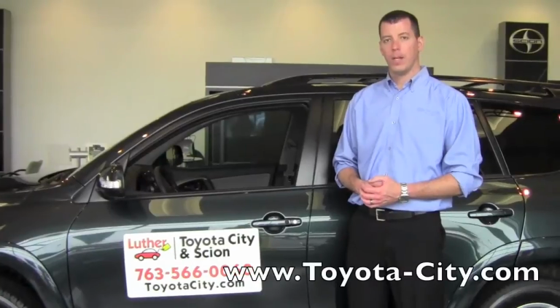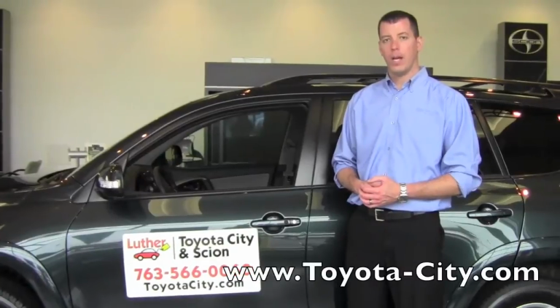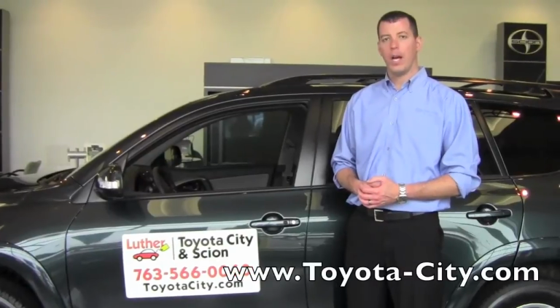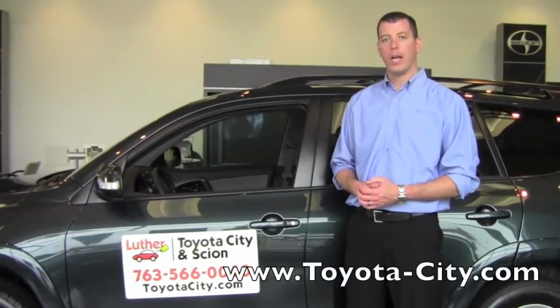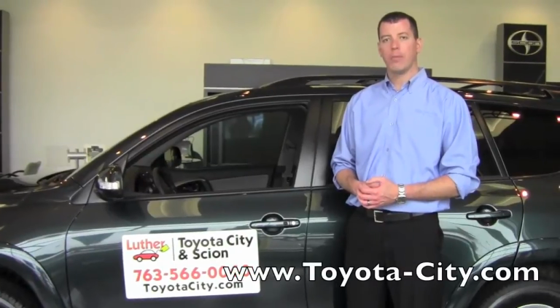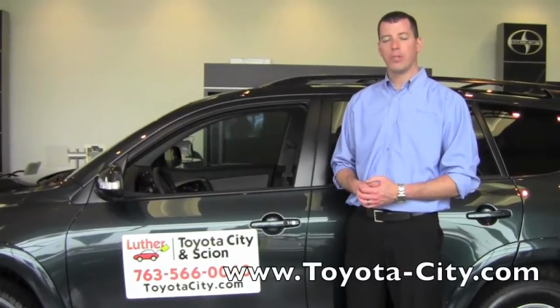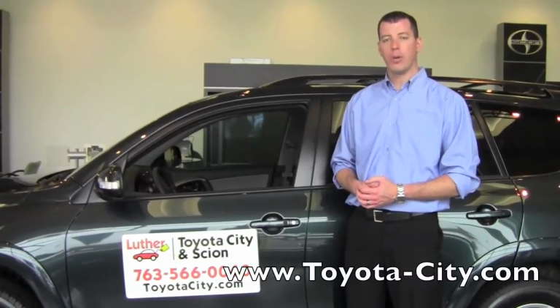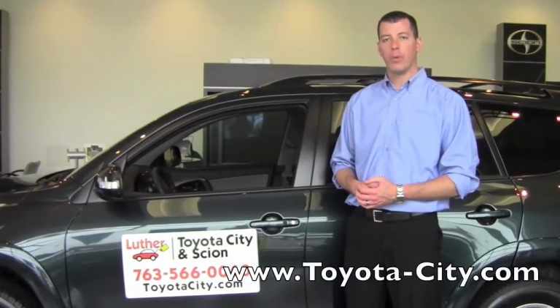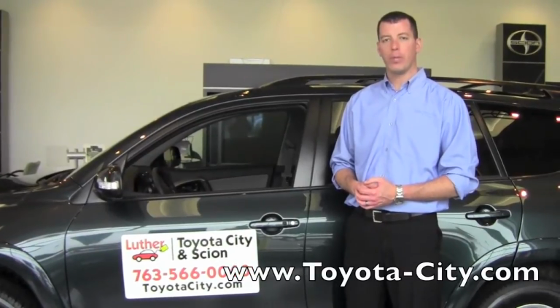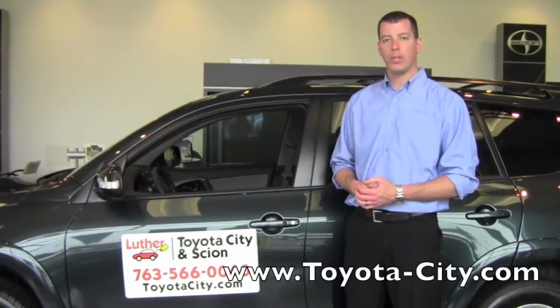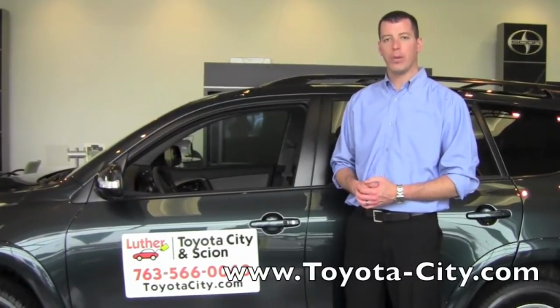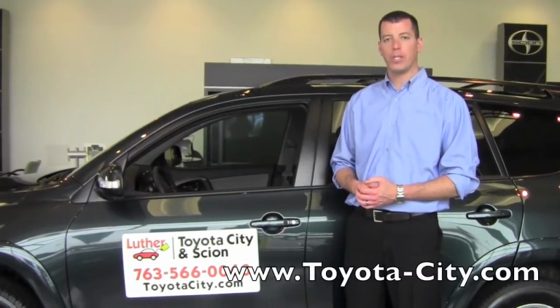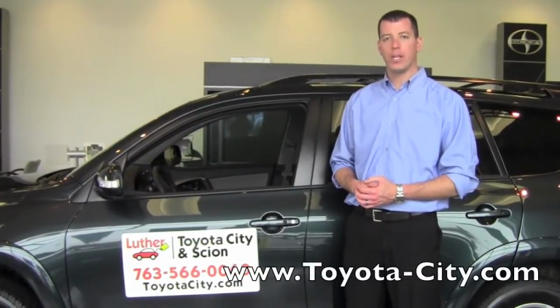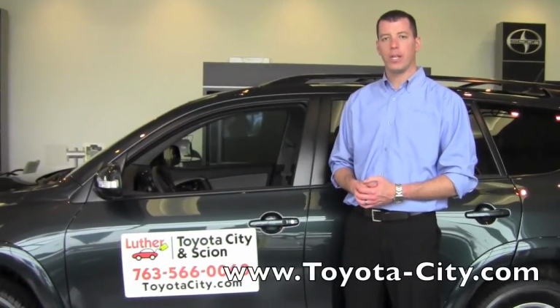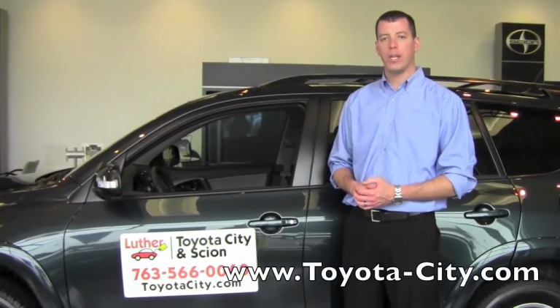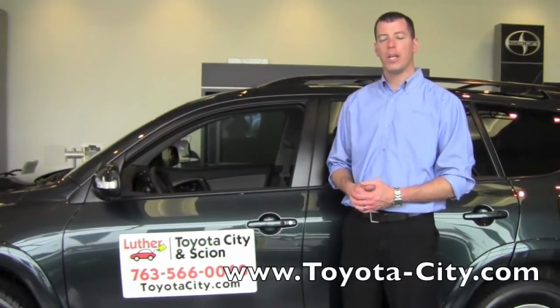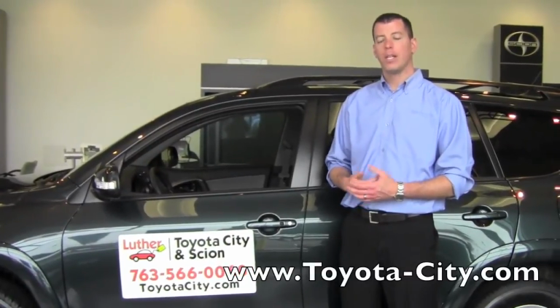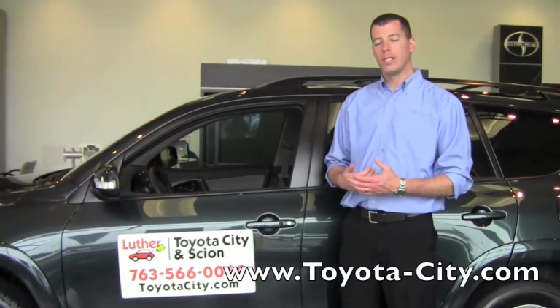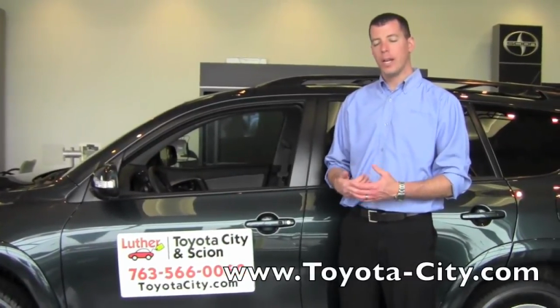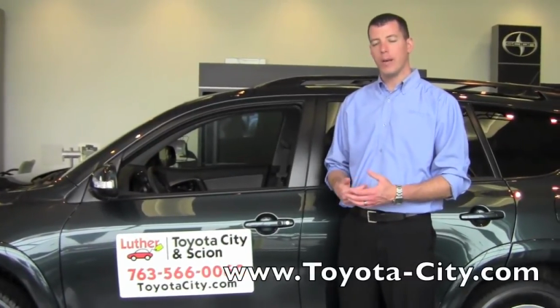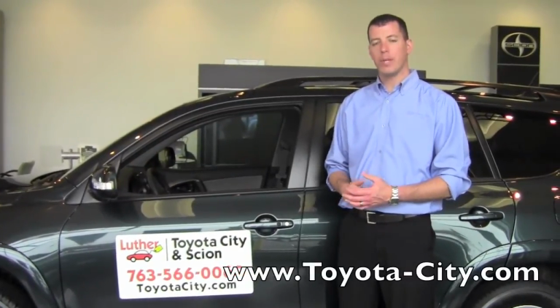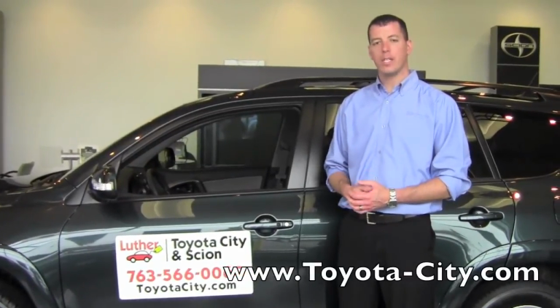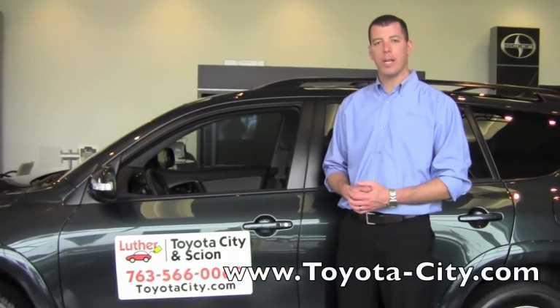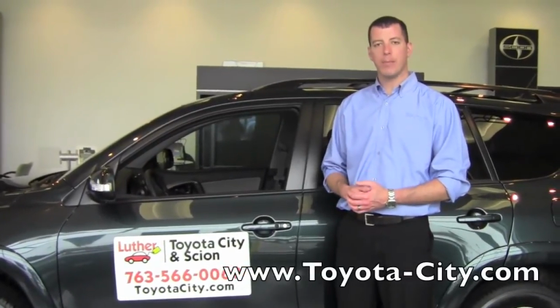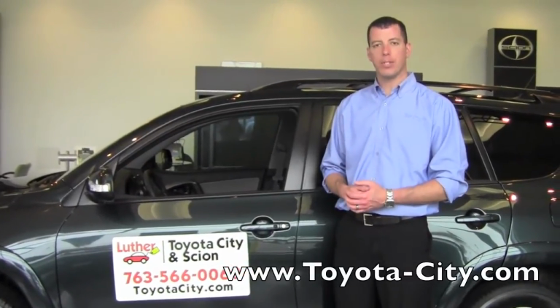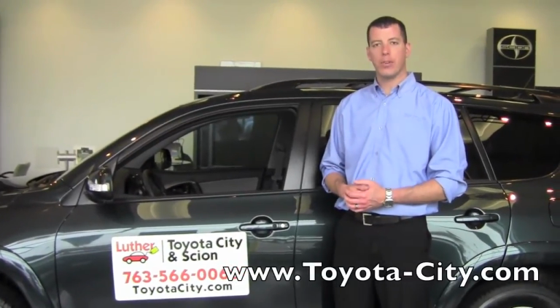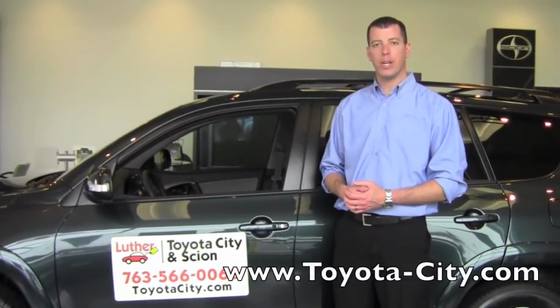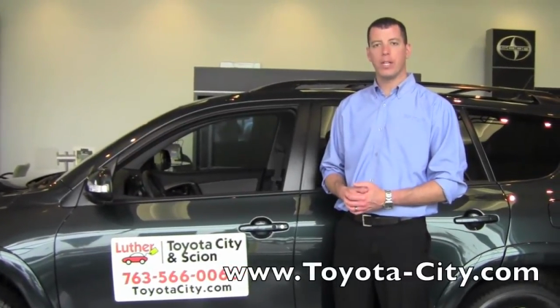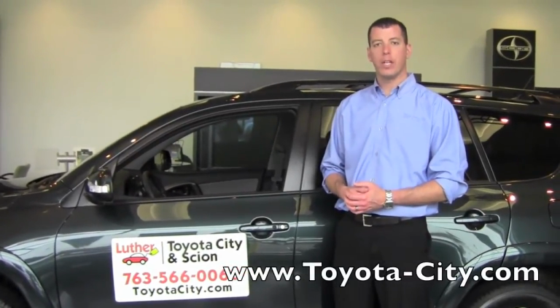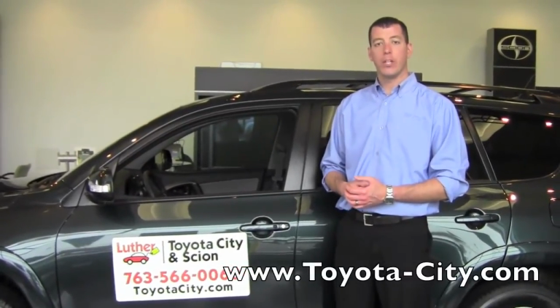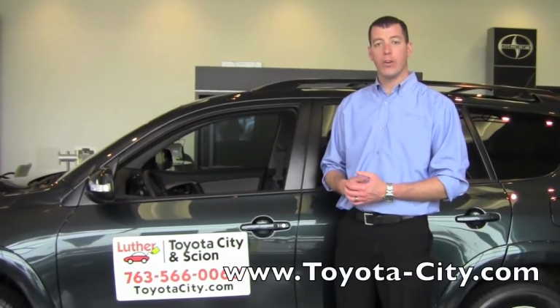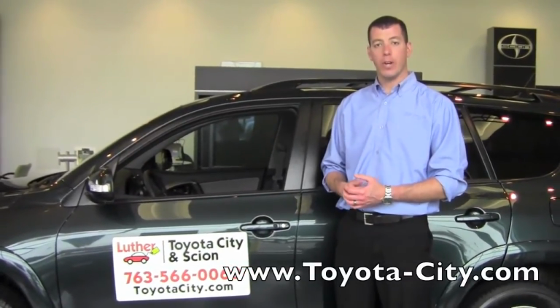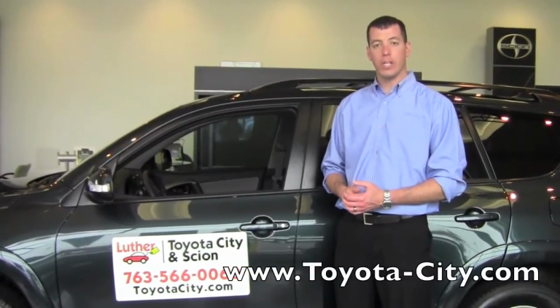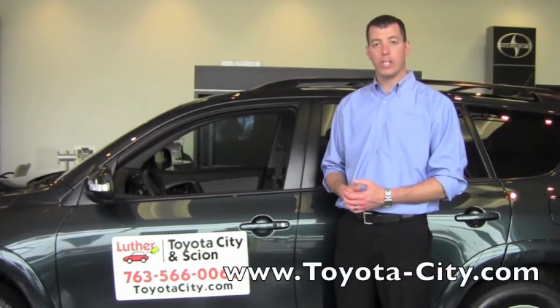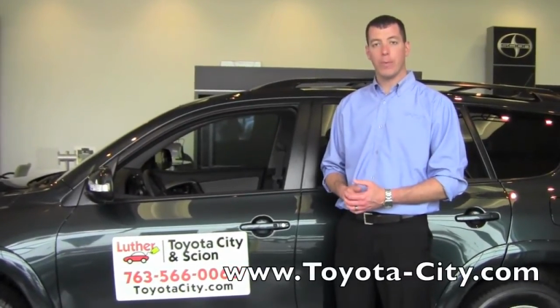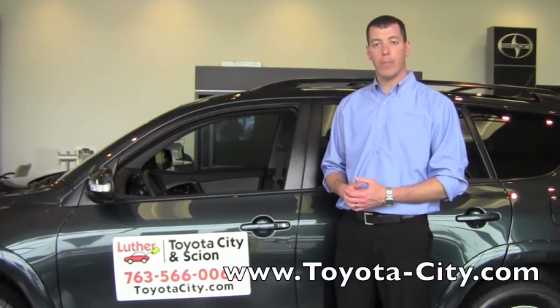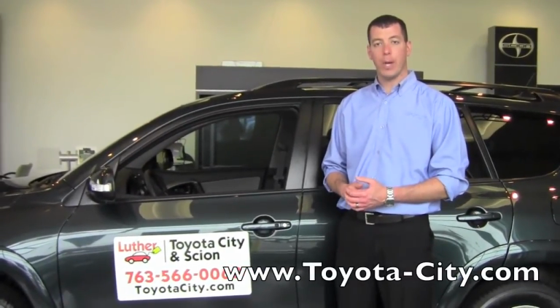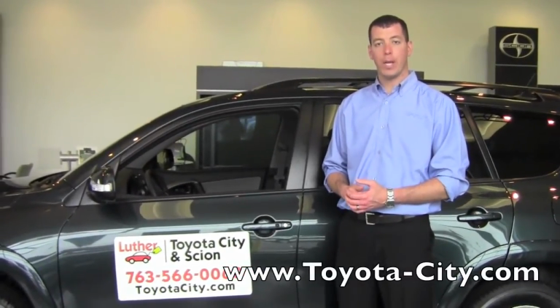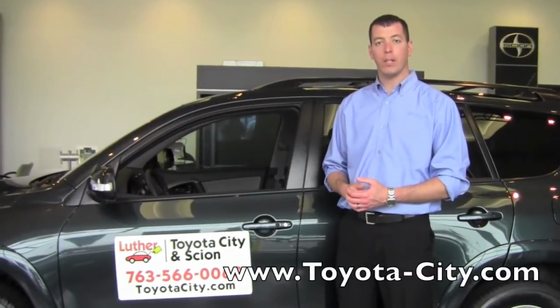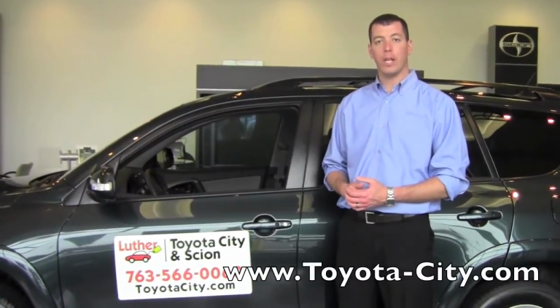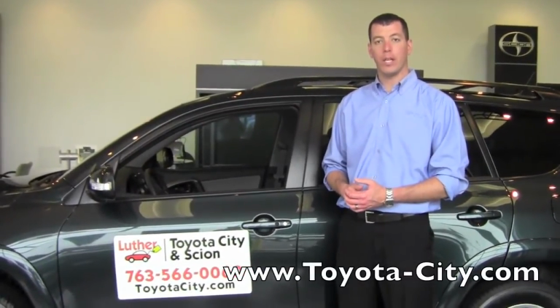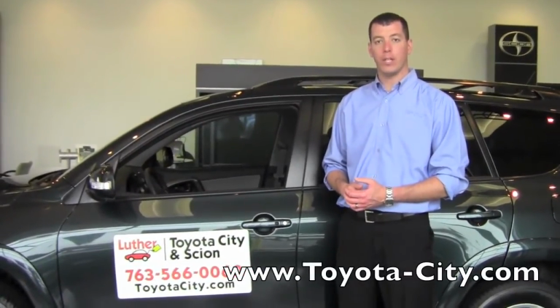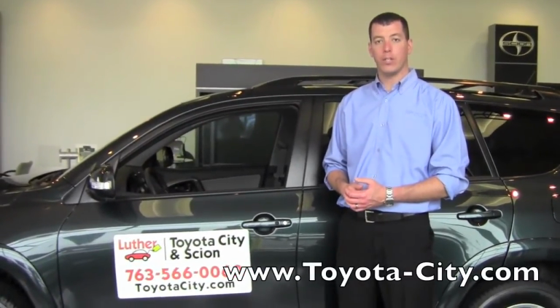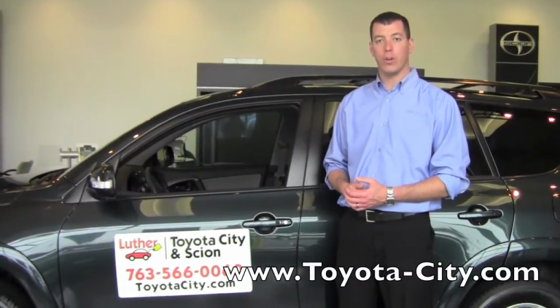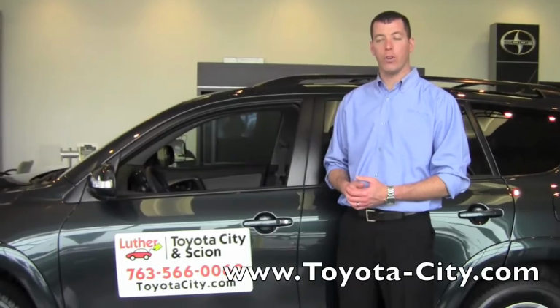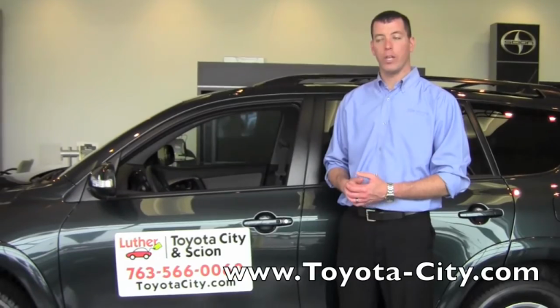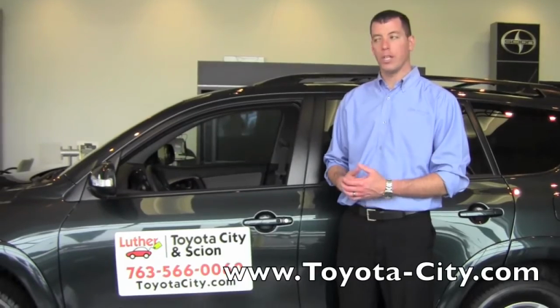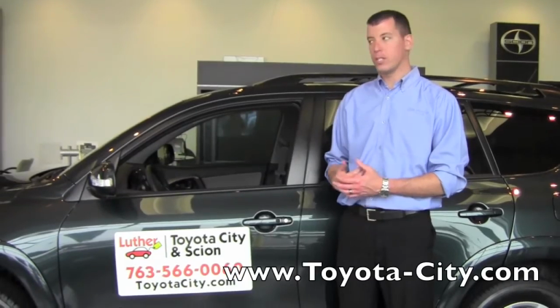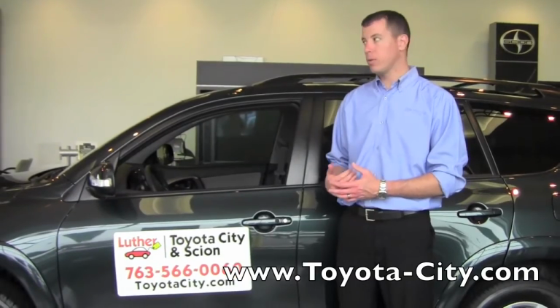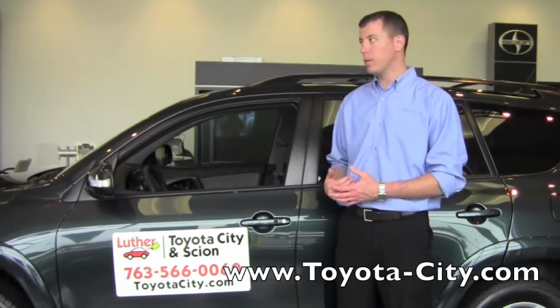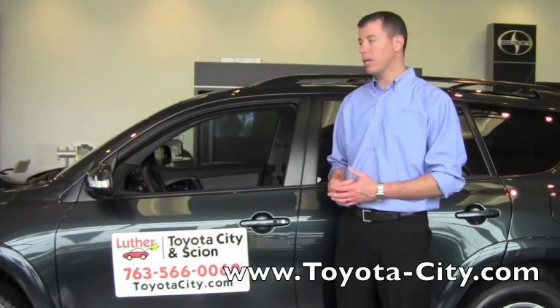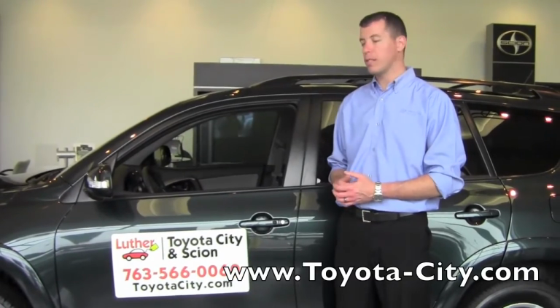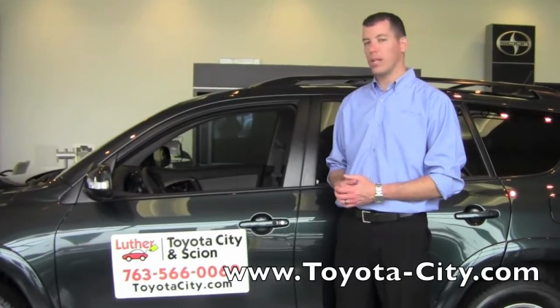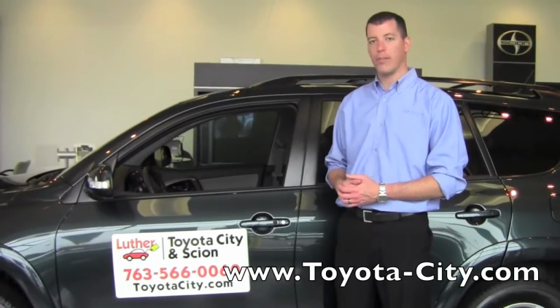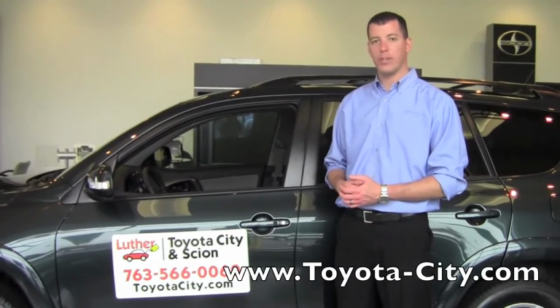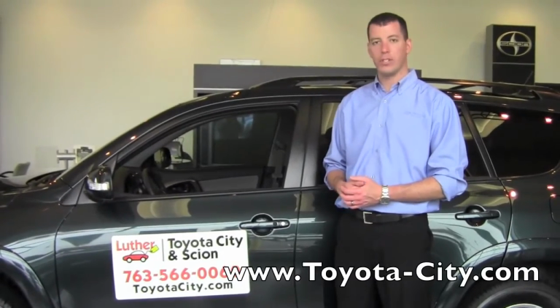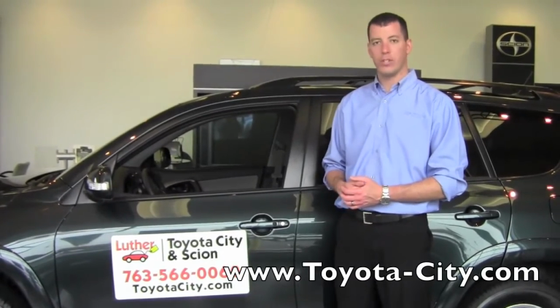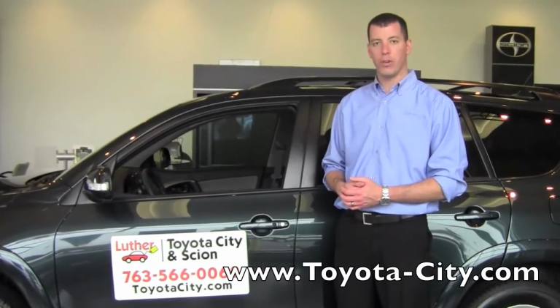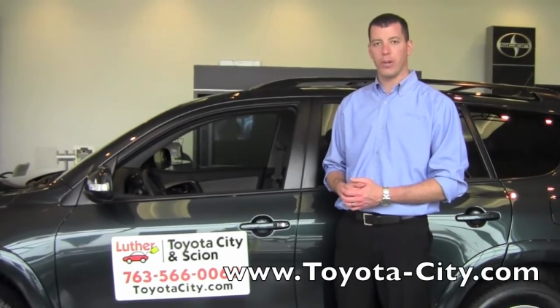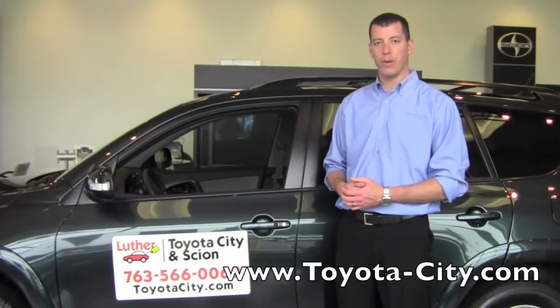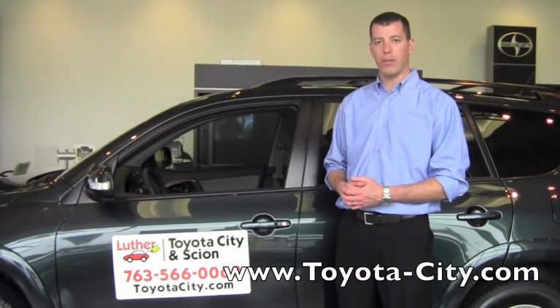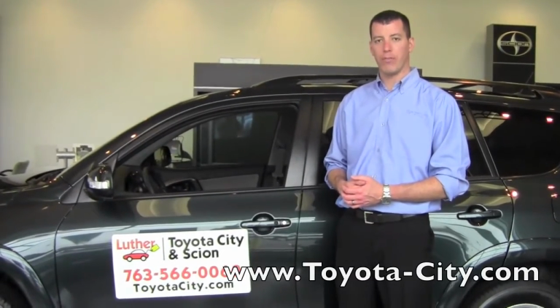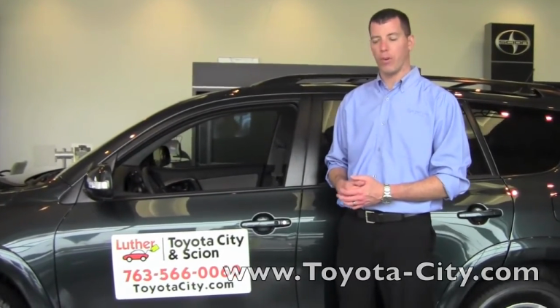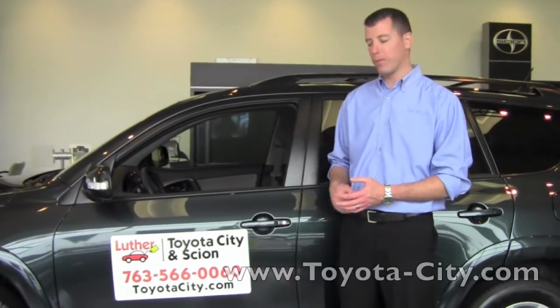Hi, I'm Tony with Toyota City. Today I'm going to demonstrate your instrument panel light control in this 2011 Toyota RAV4.